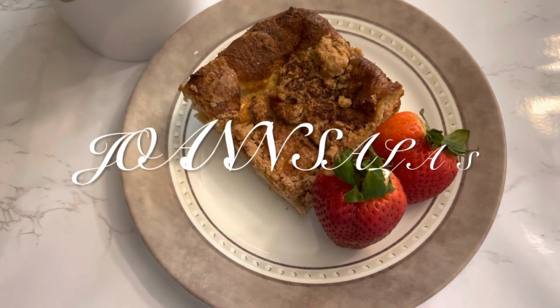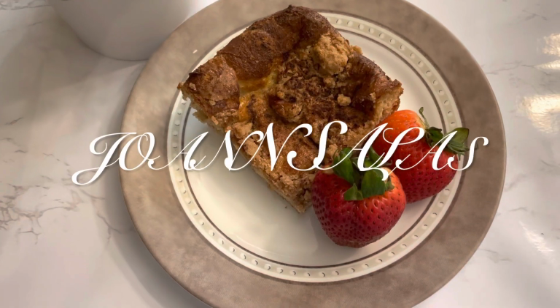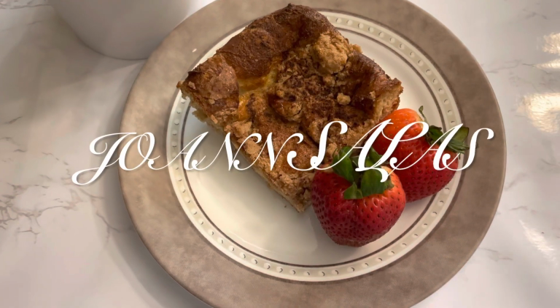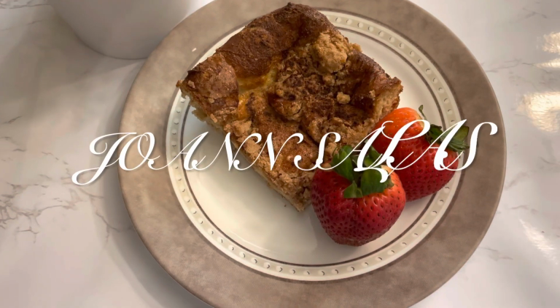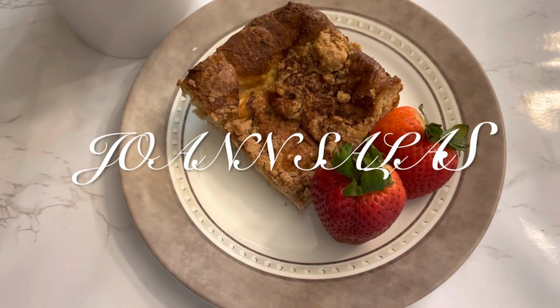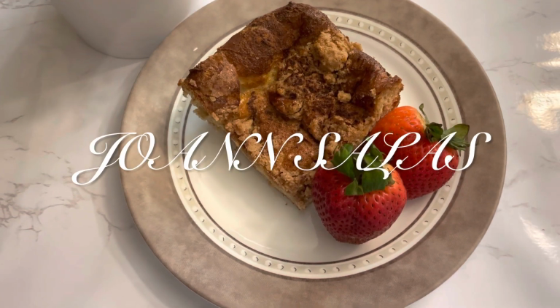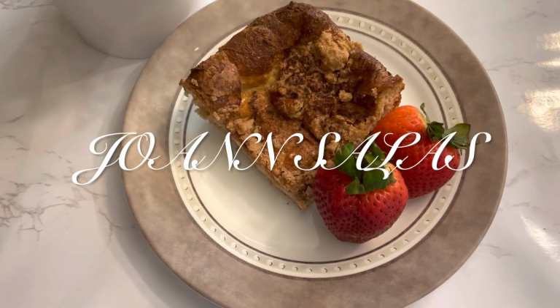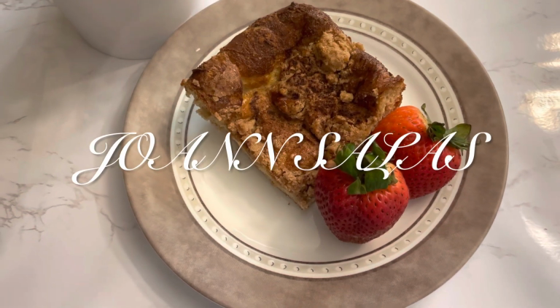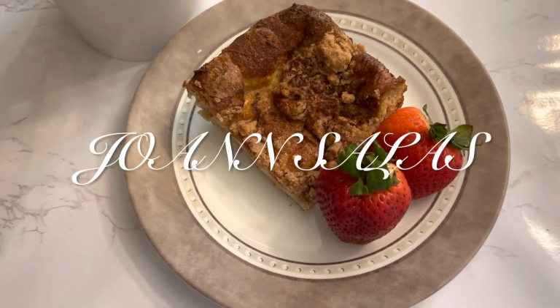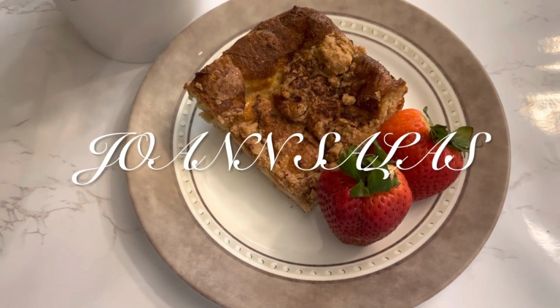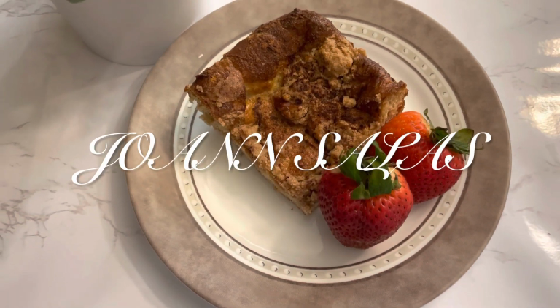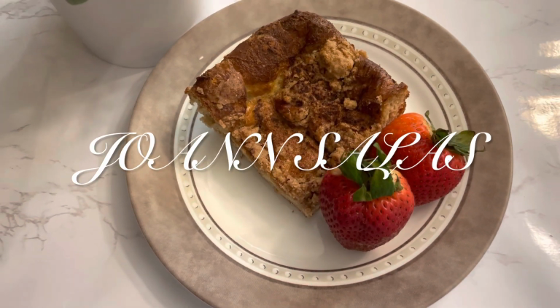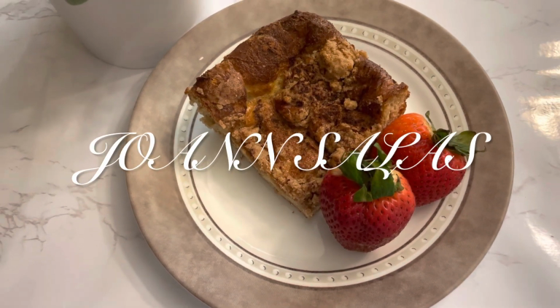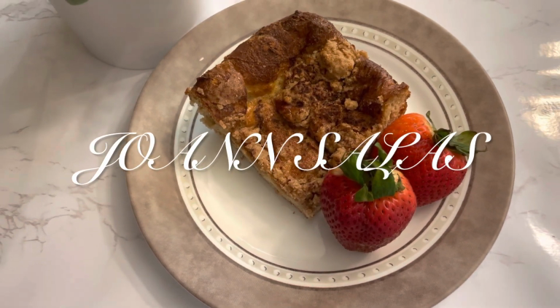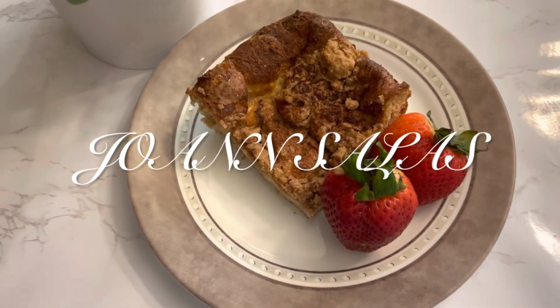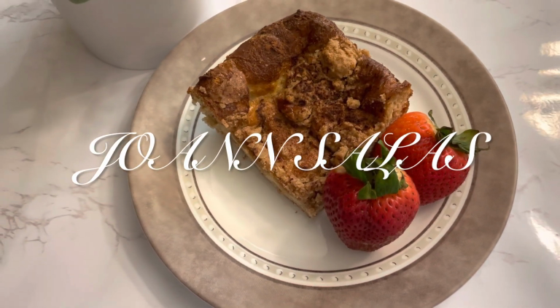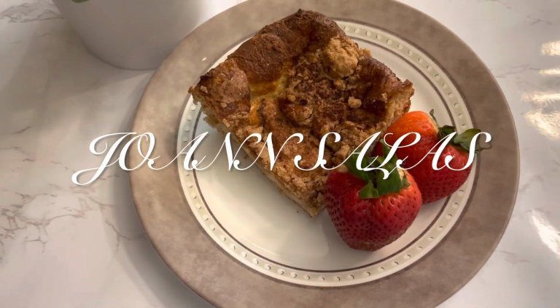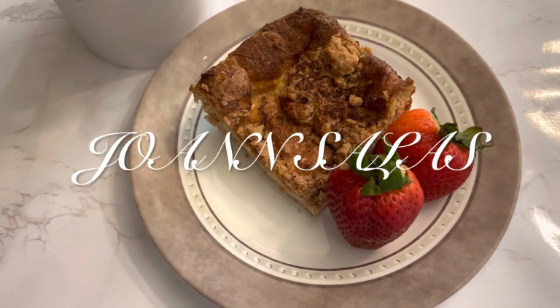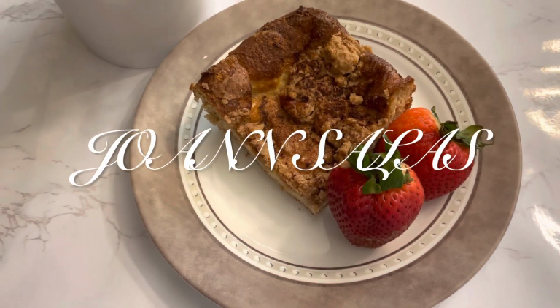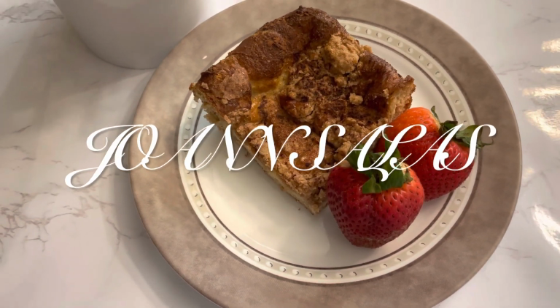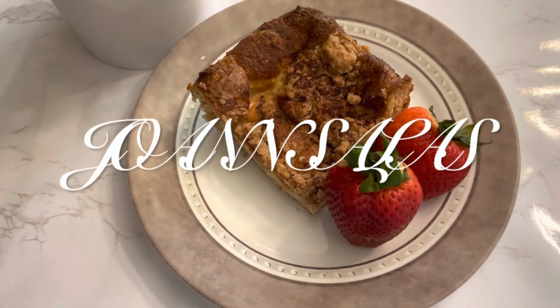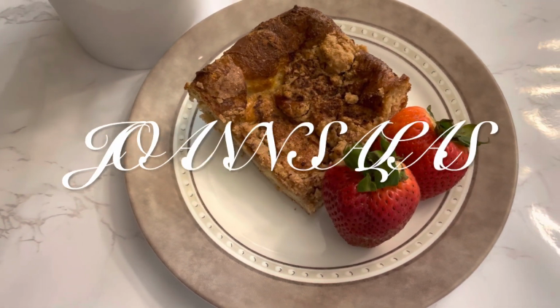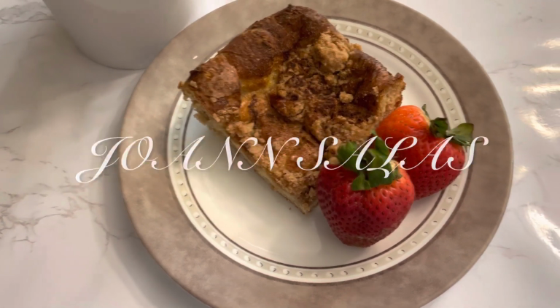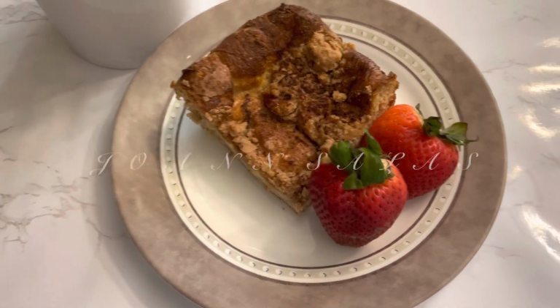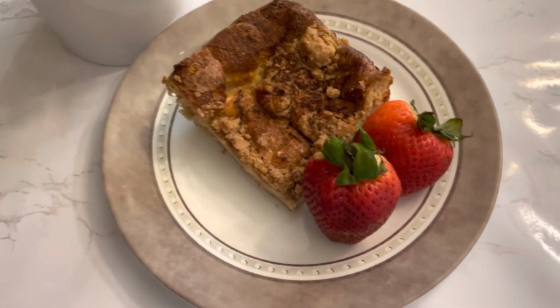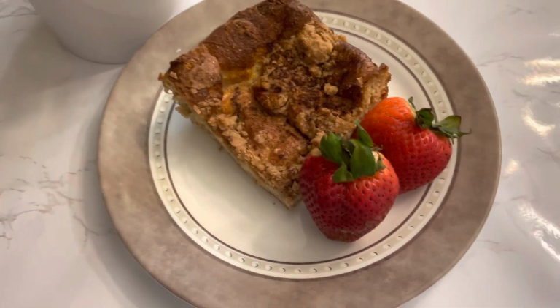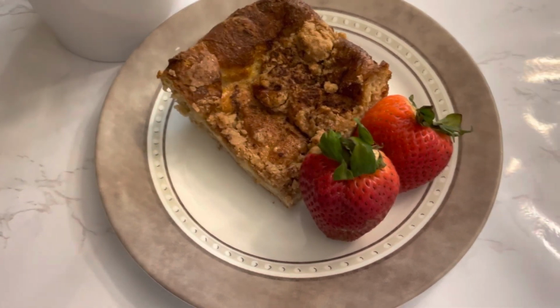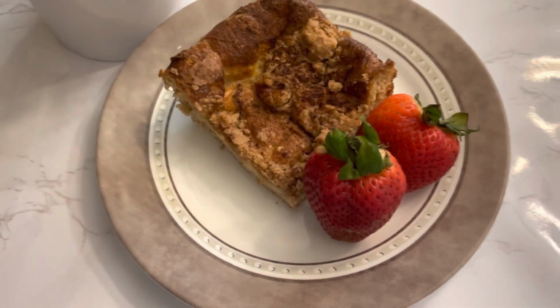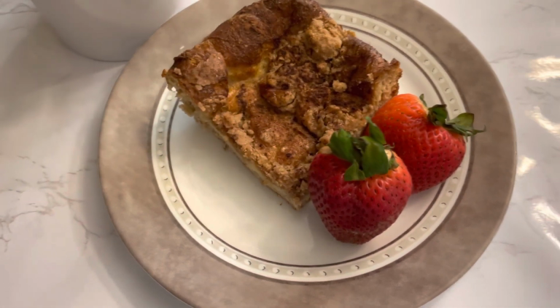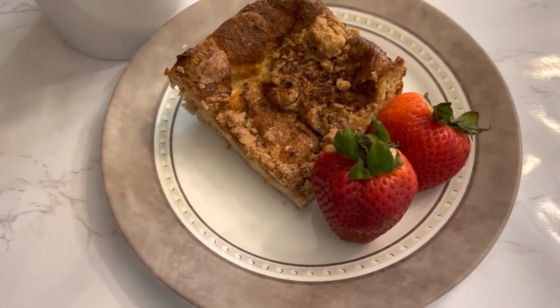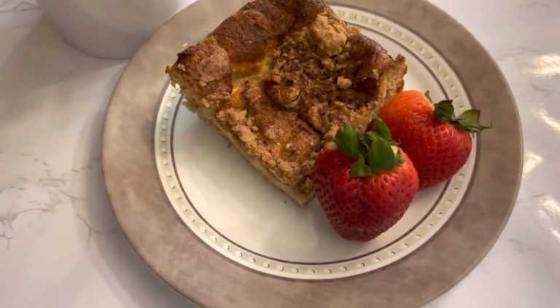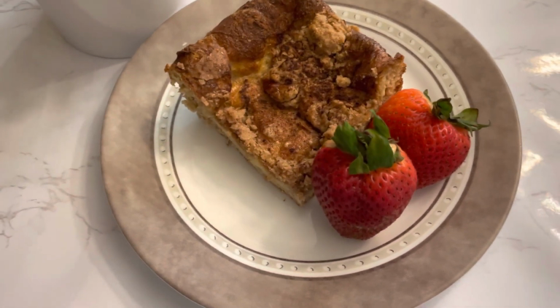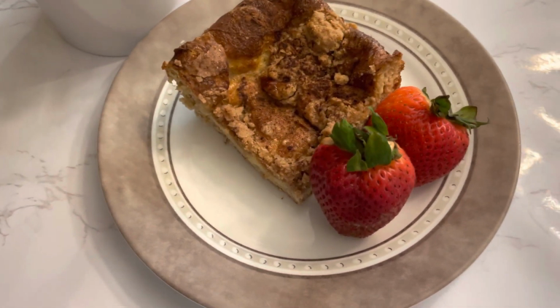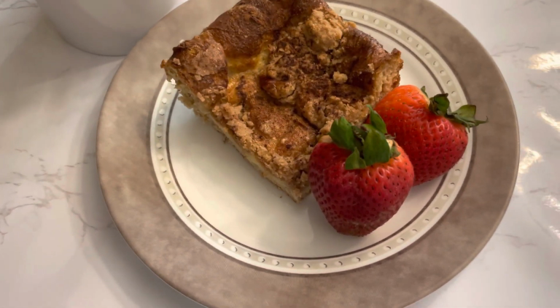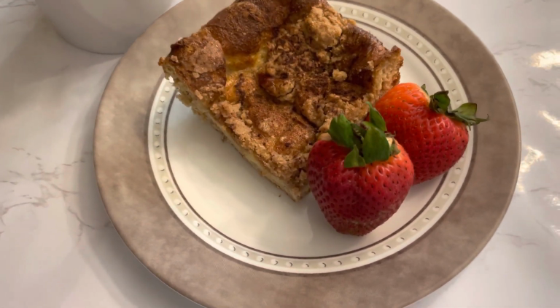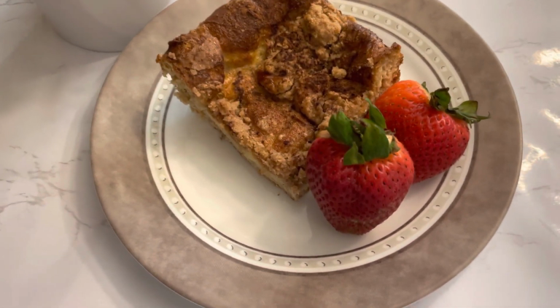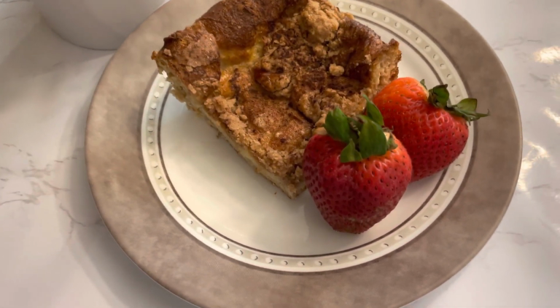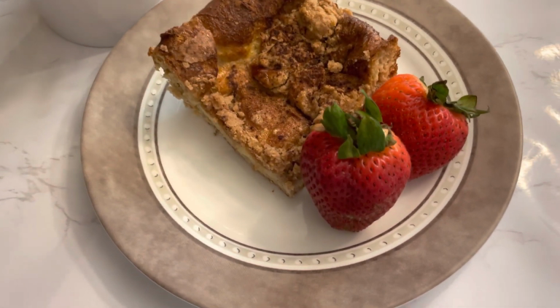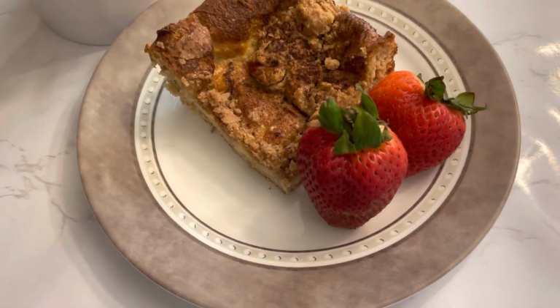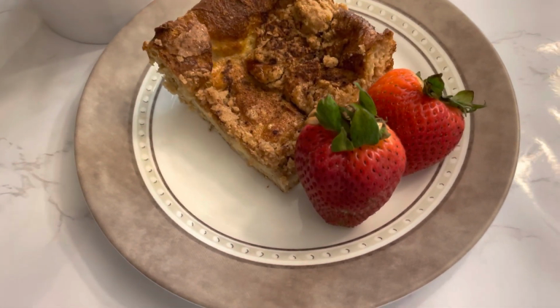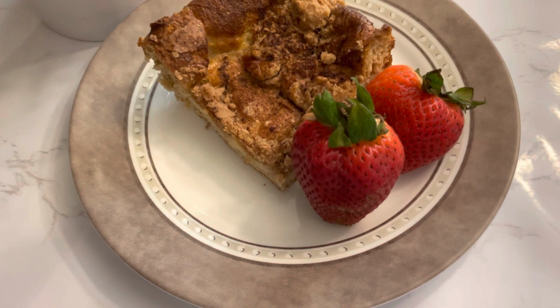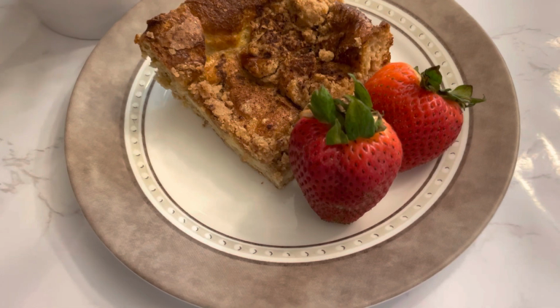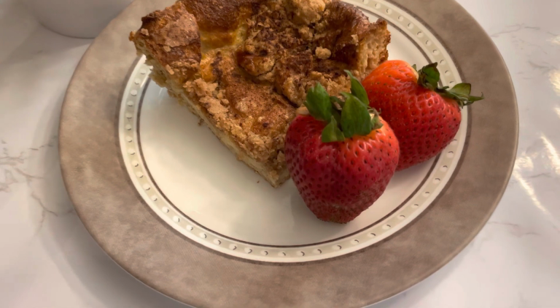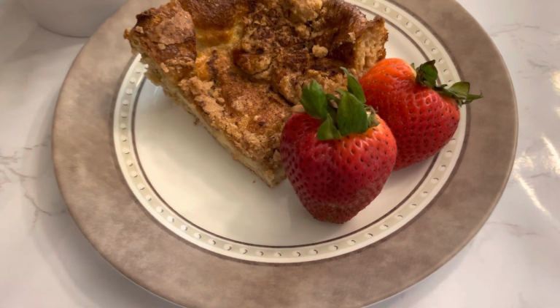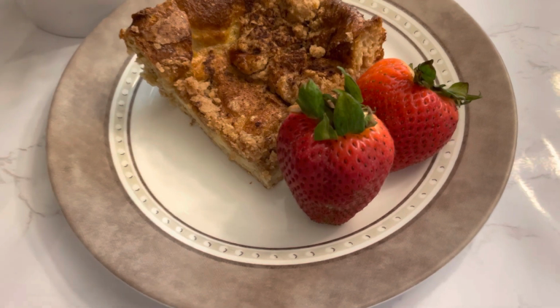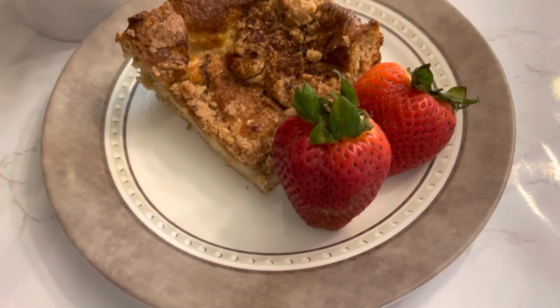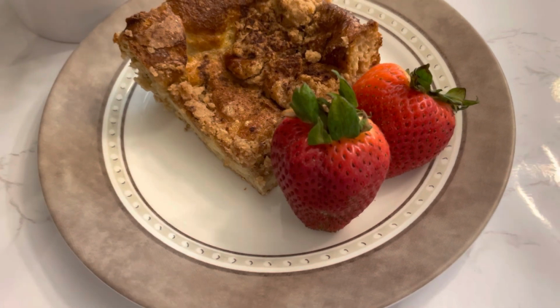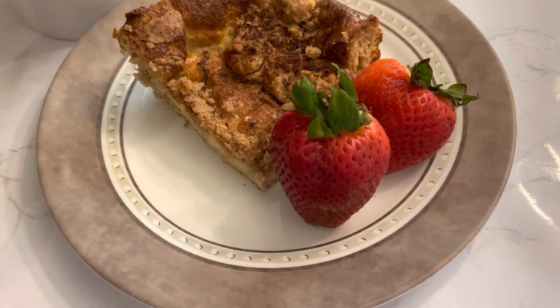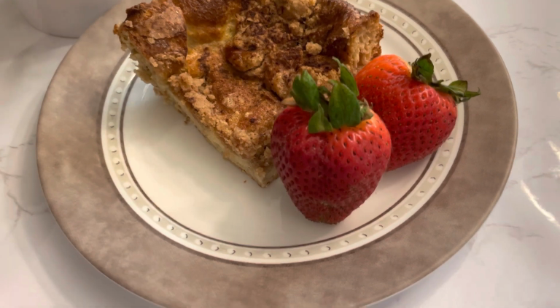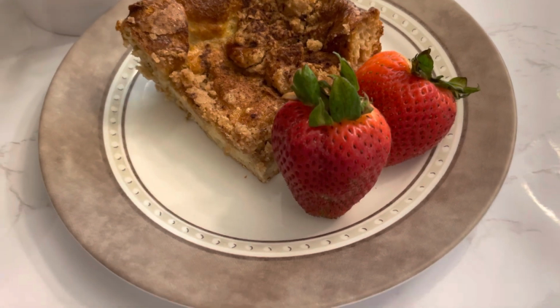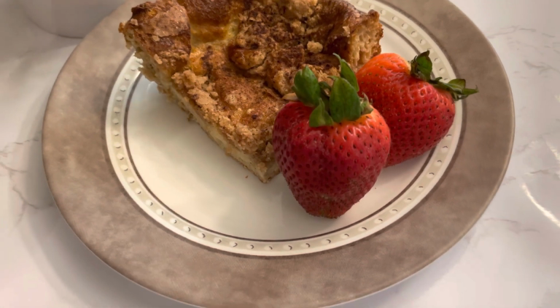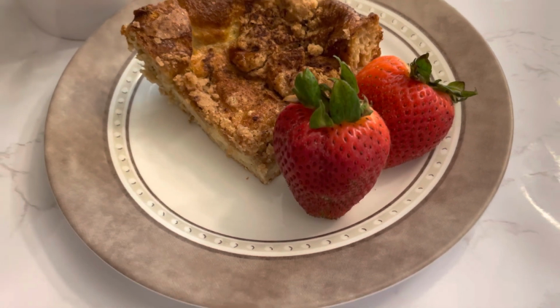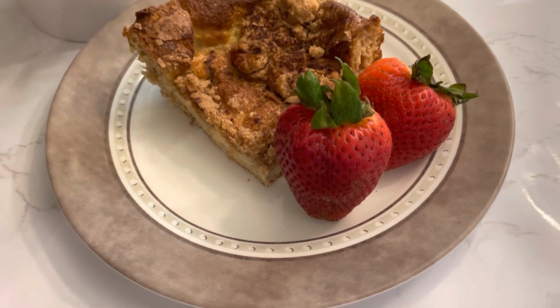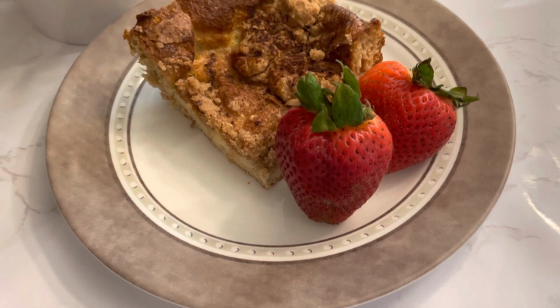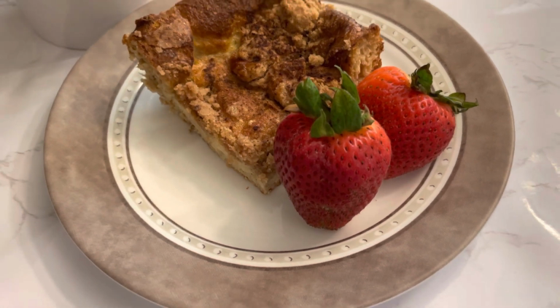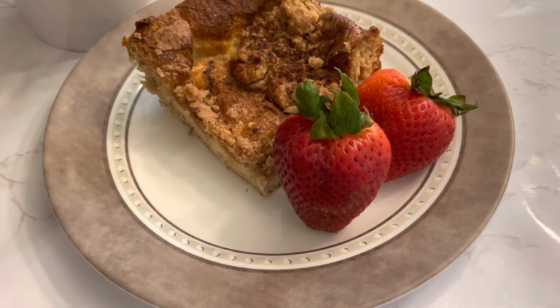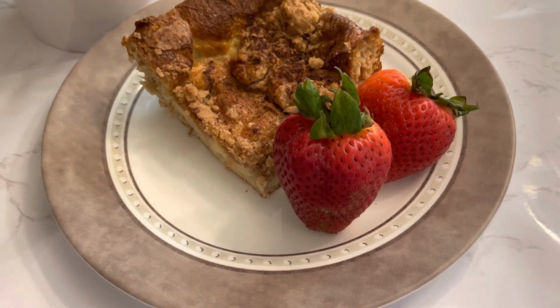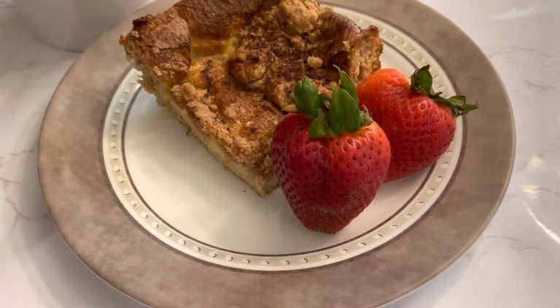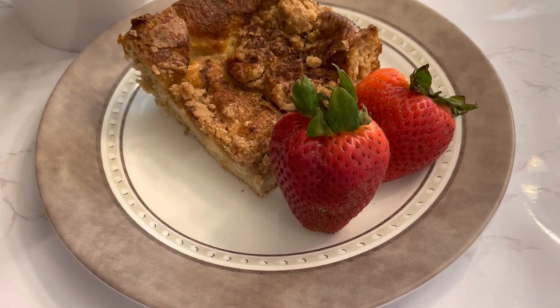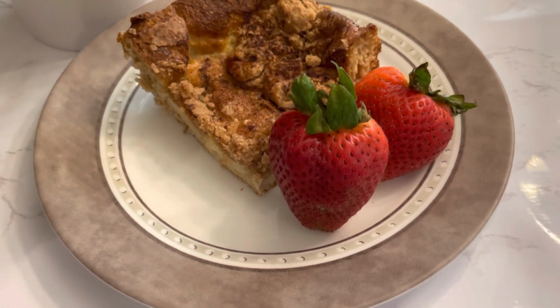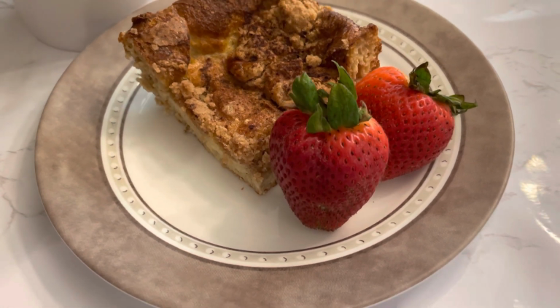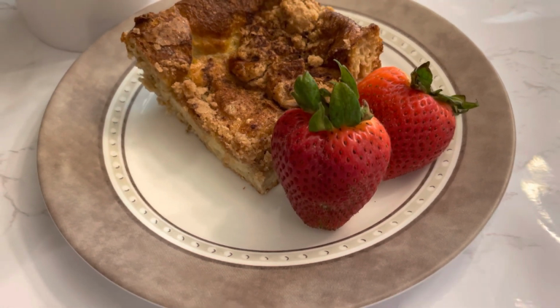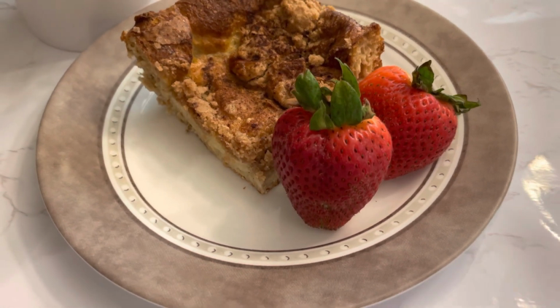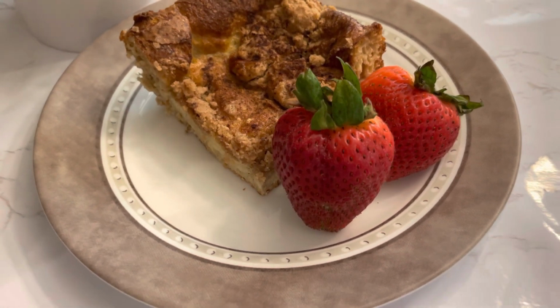Hi friends, welcome back to my channel. Welcome back to my kitchen. Today I'm going to be making an easy french toast bake.